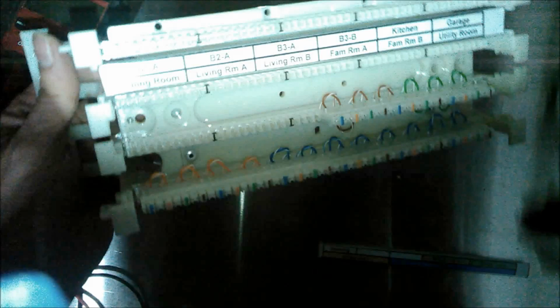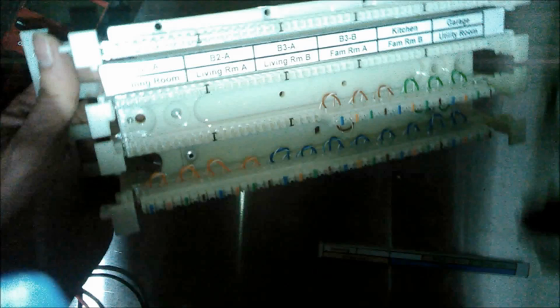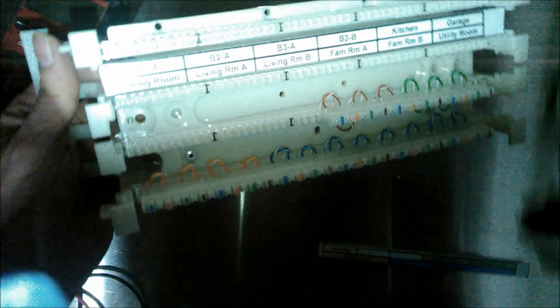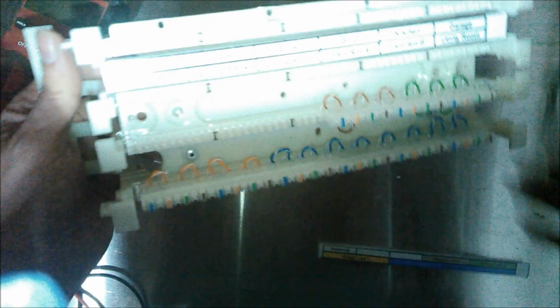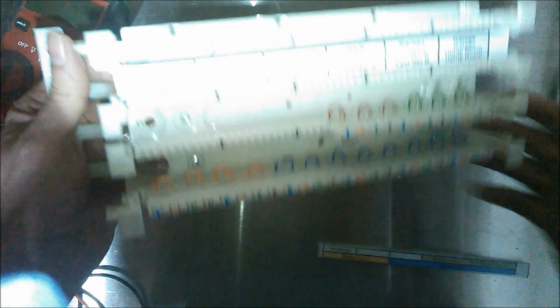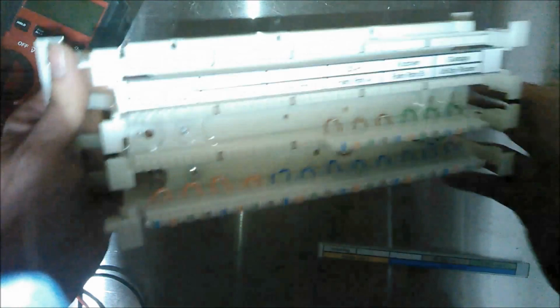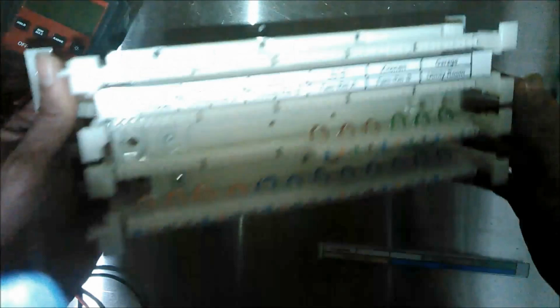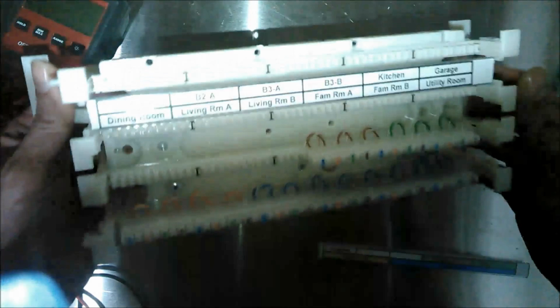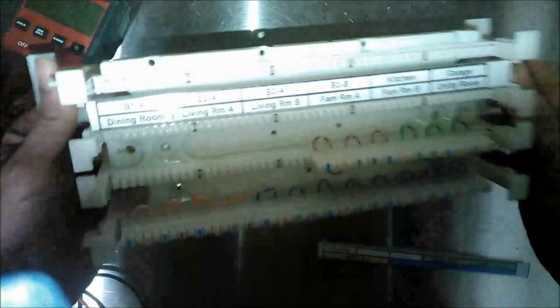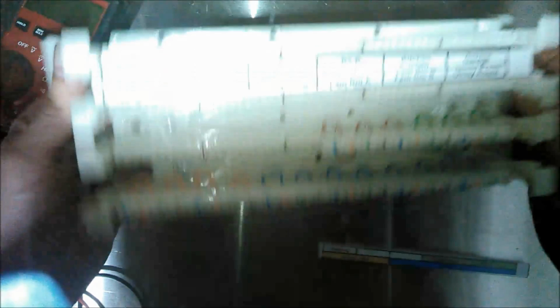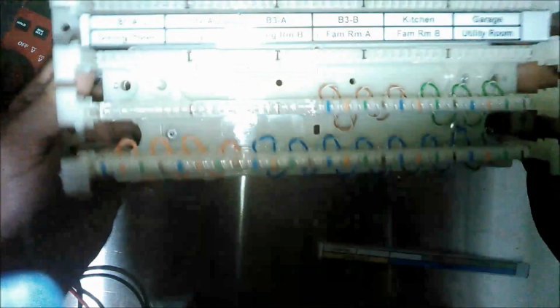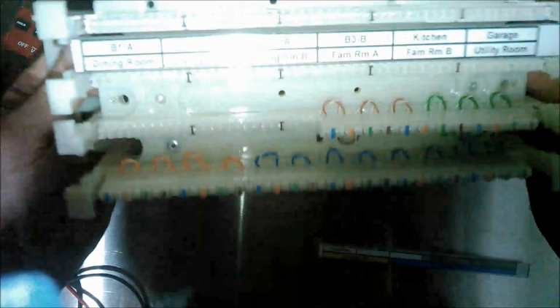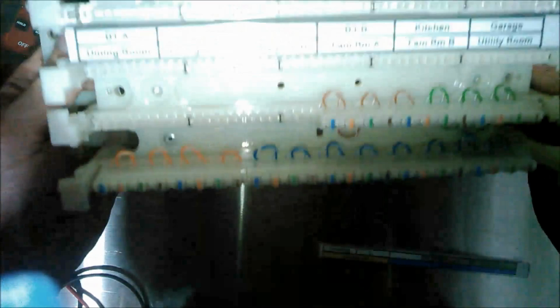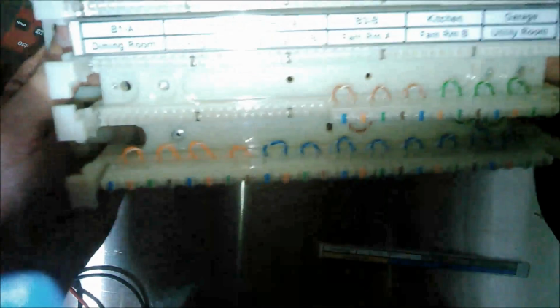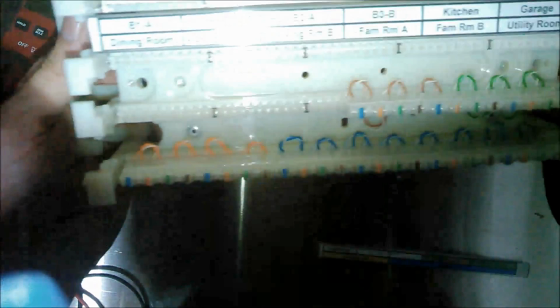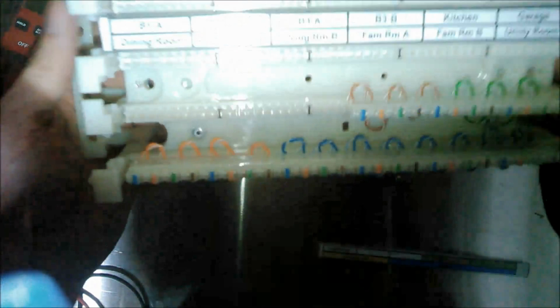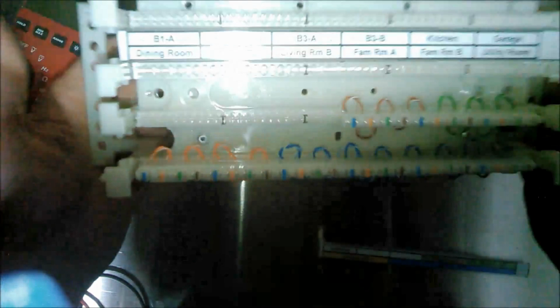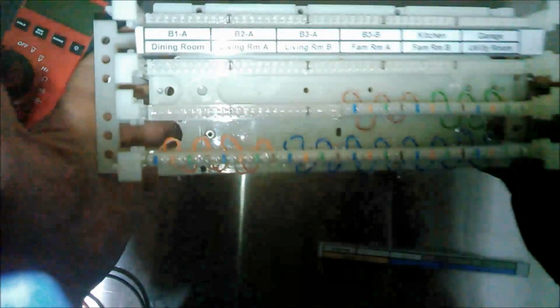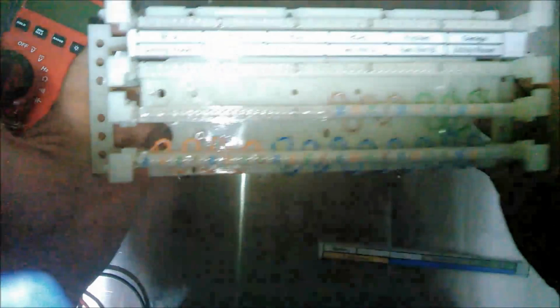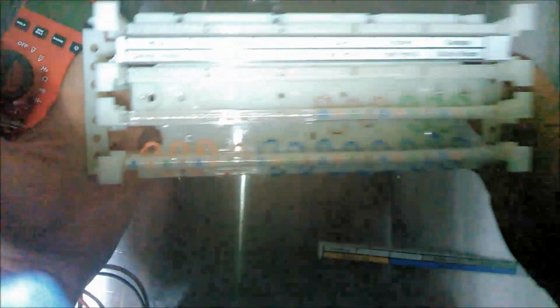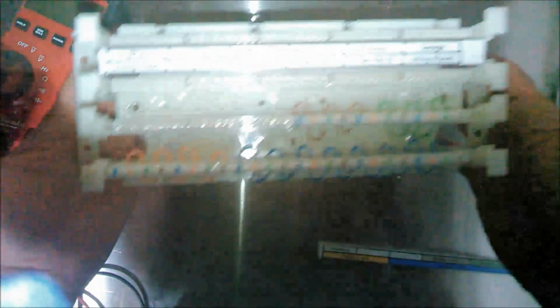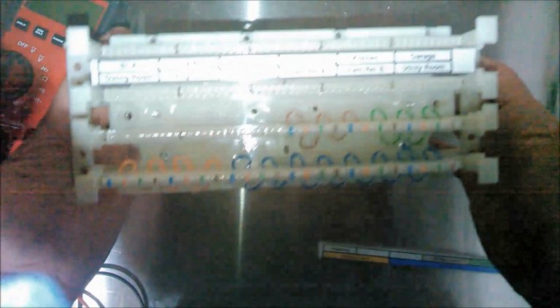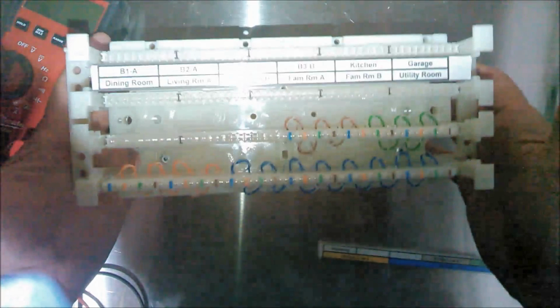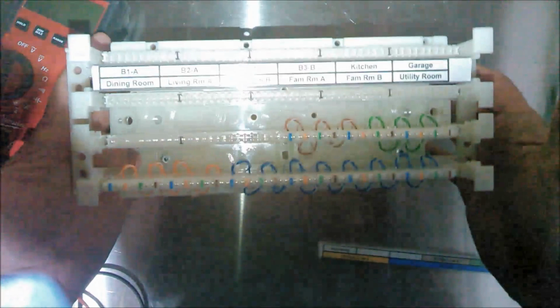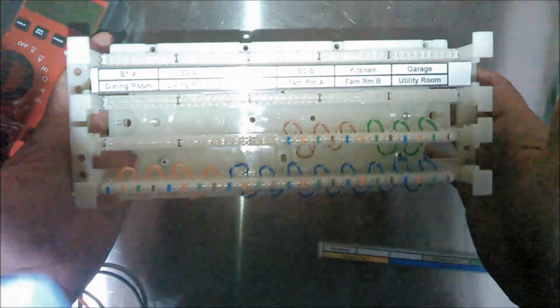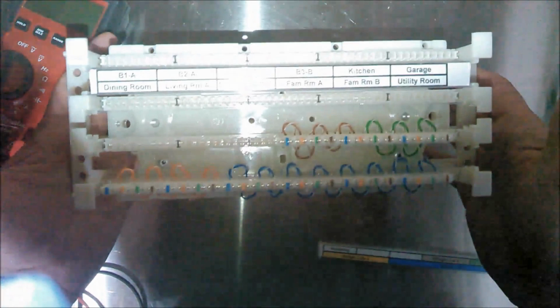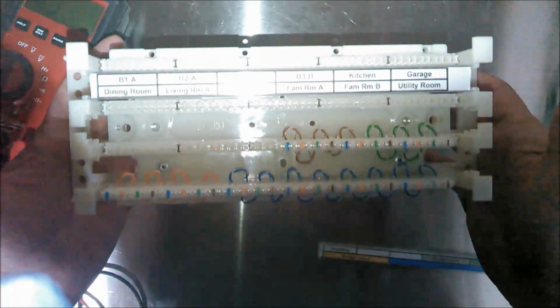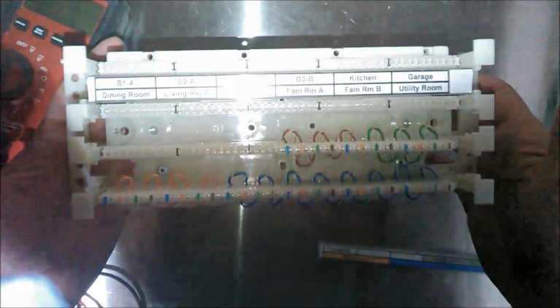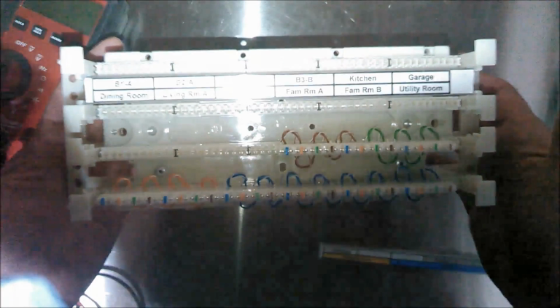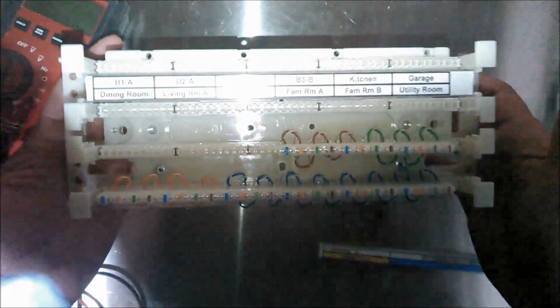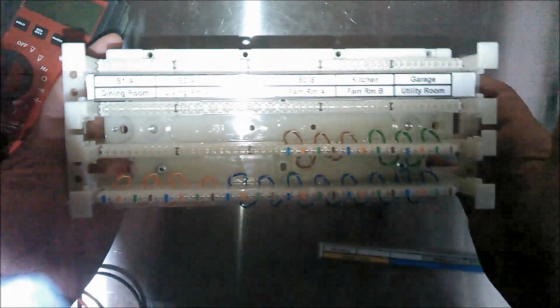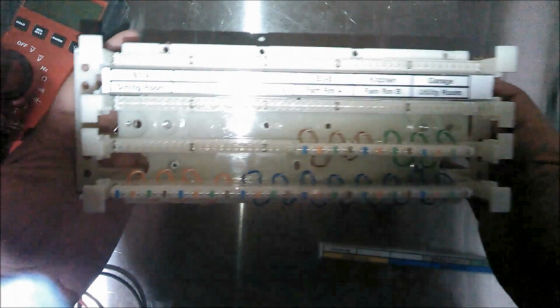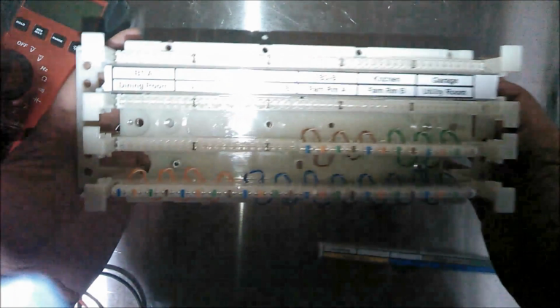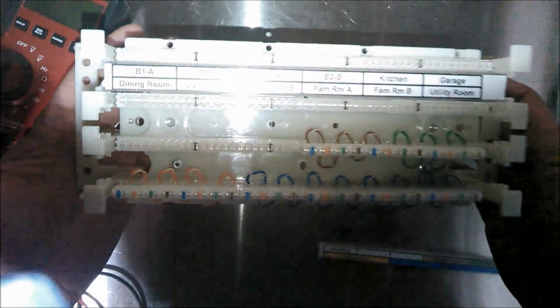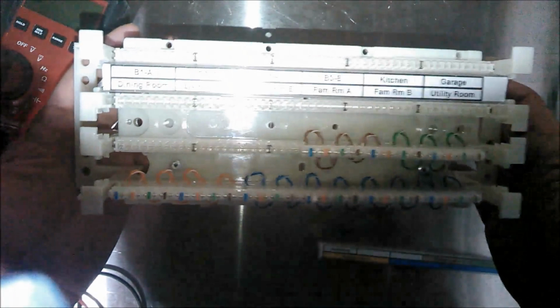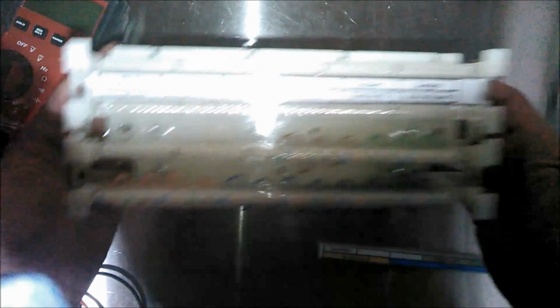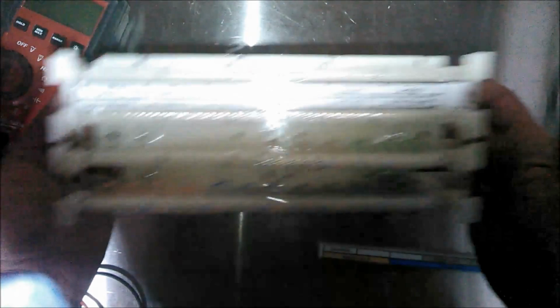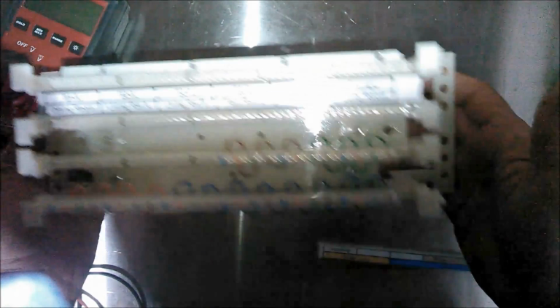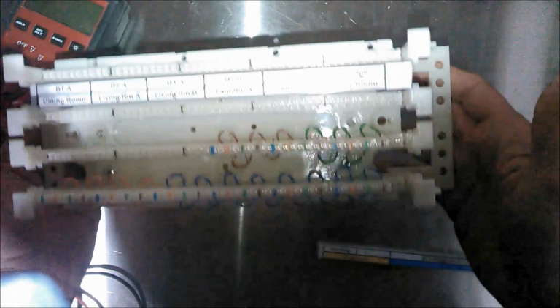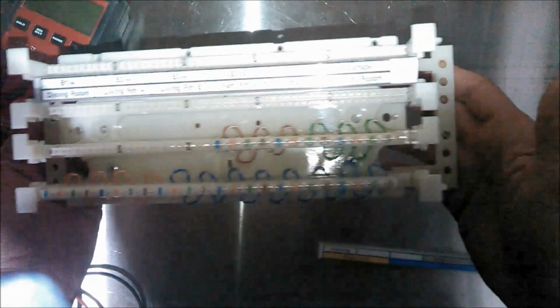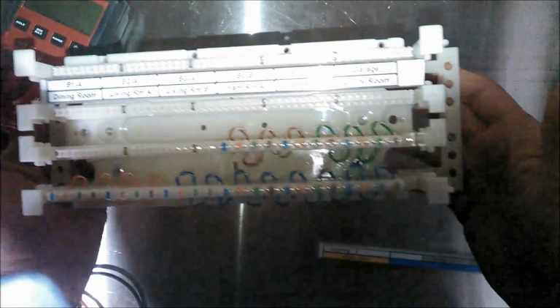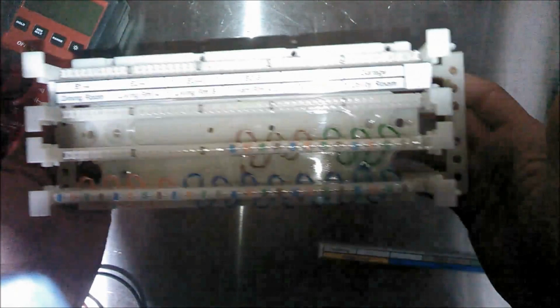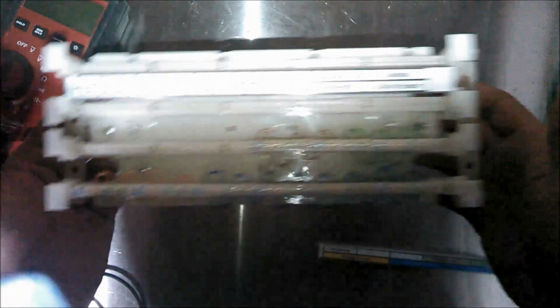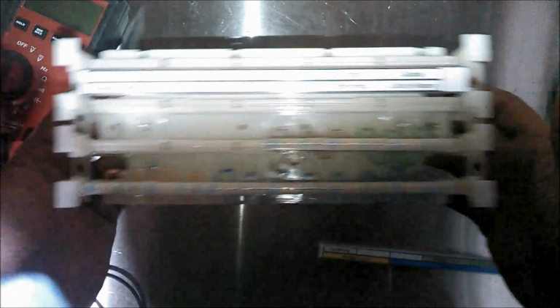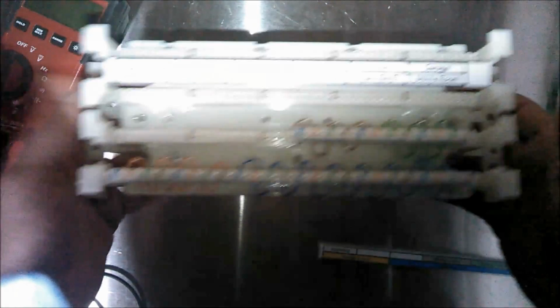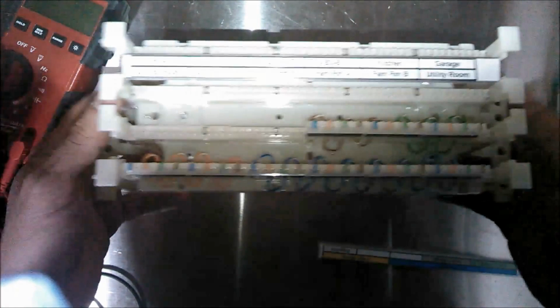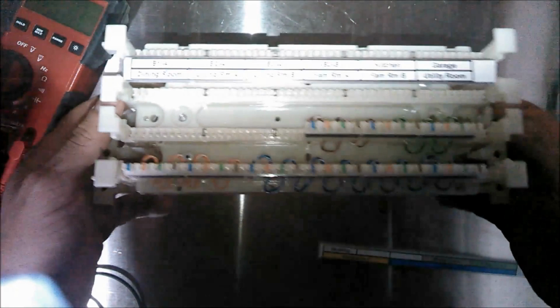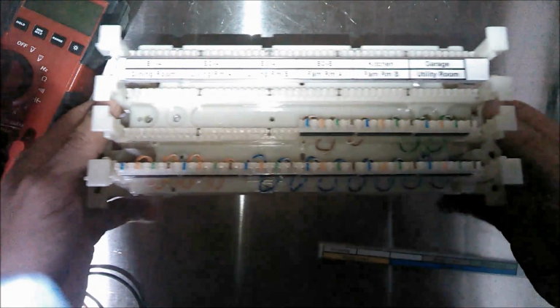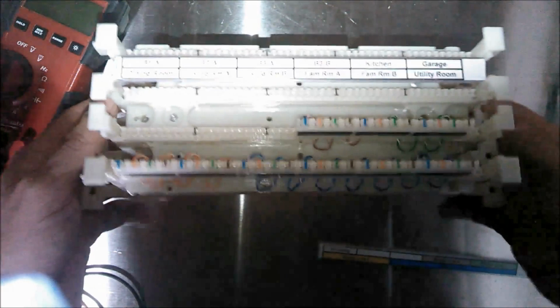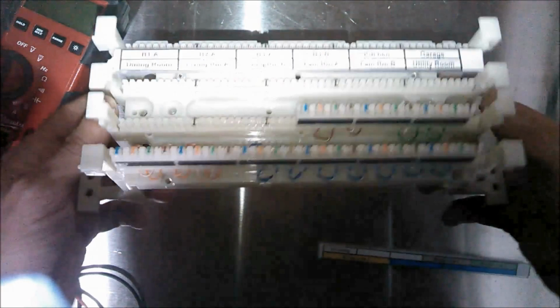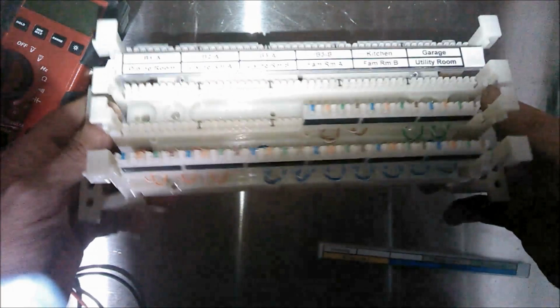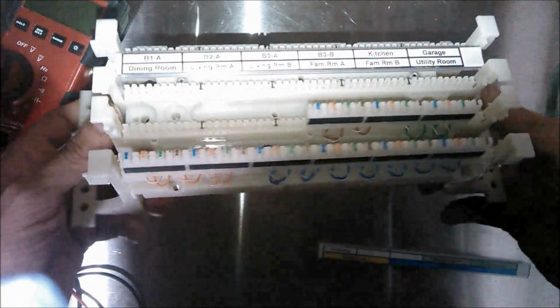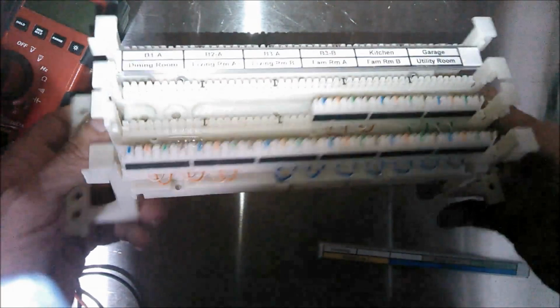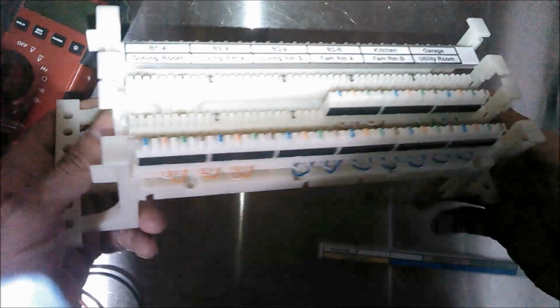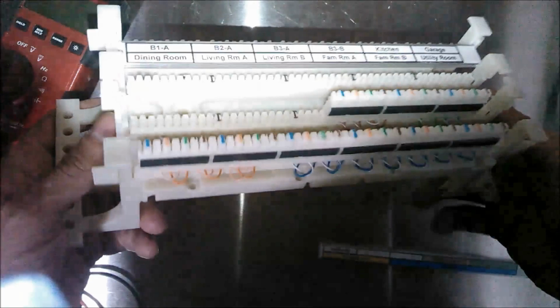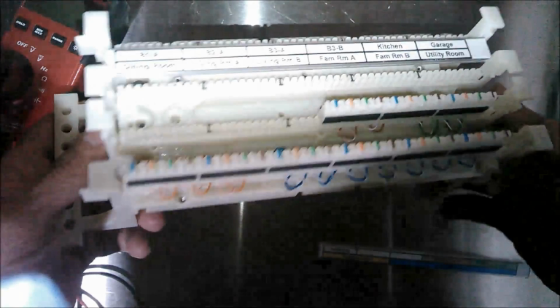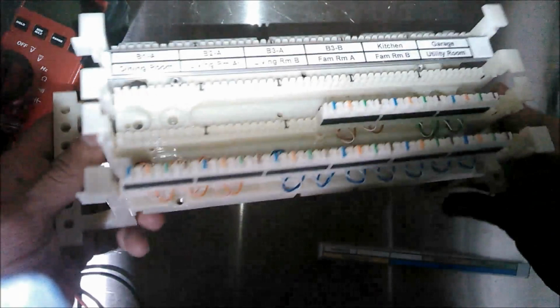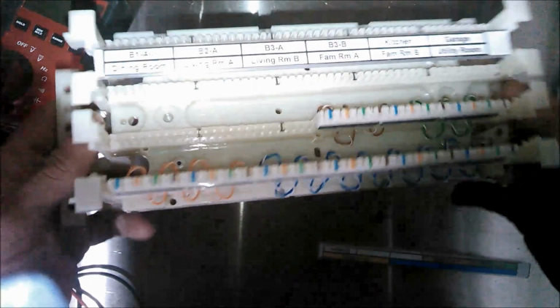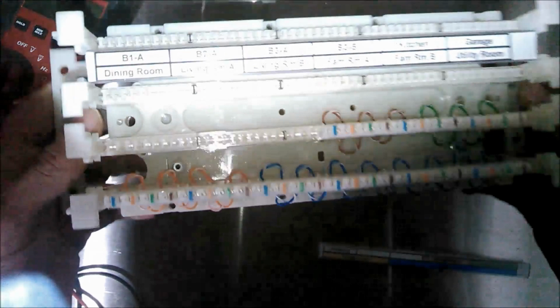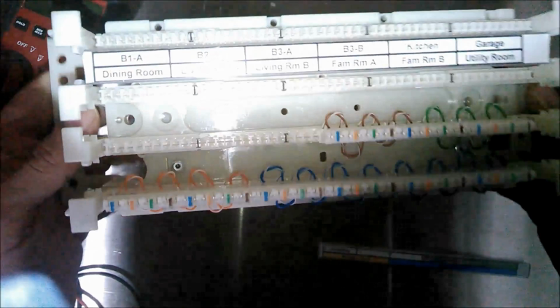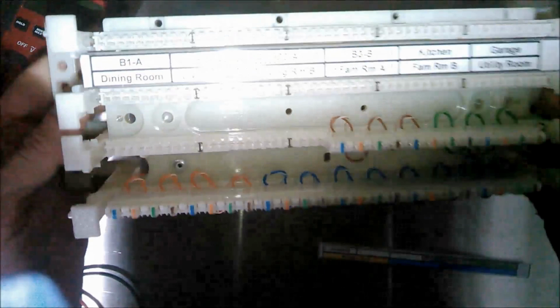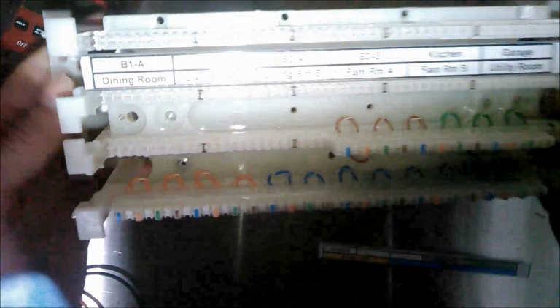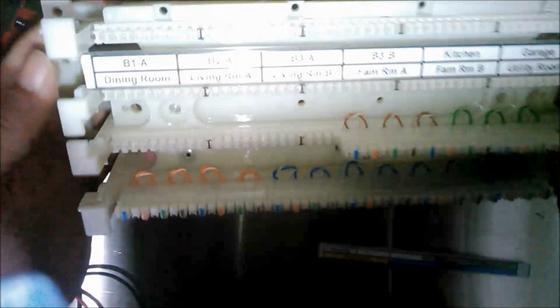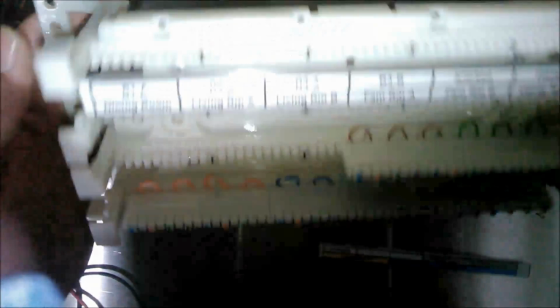Hey, this is Tom. I want to show you the 110 block I'm using for my home phone wiring.